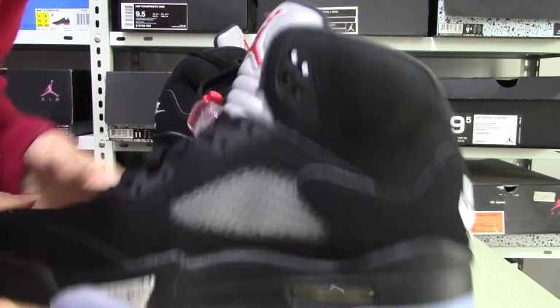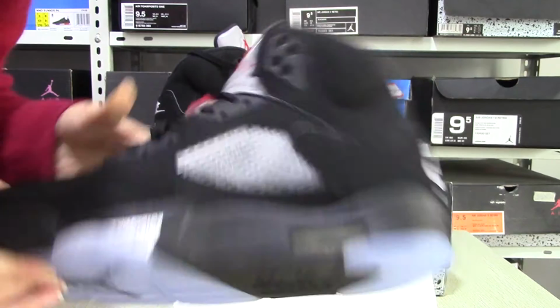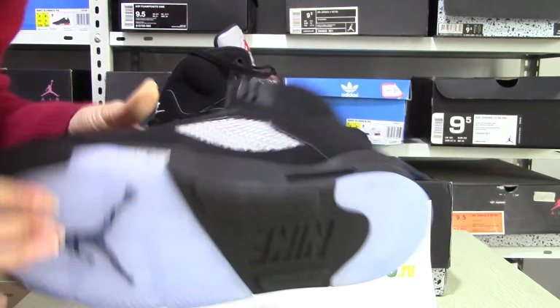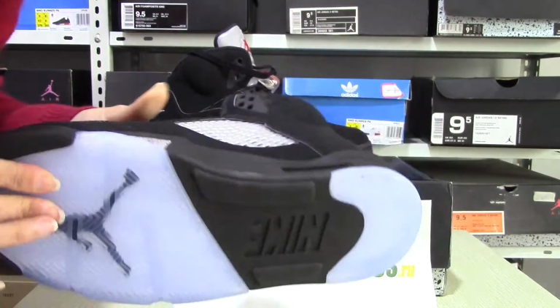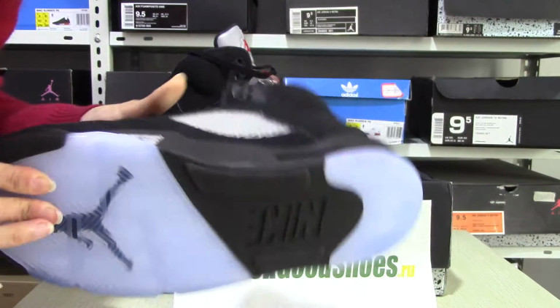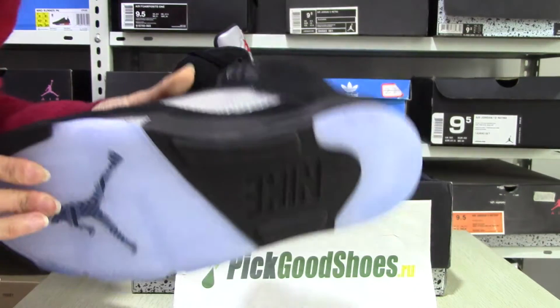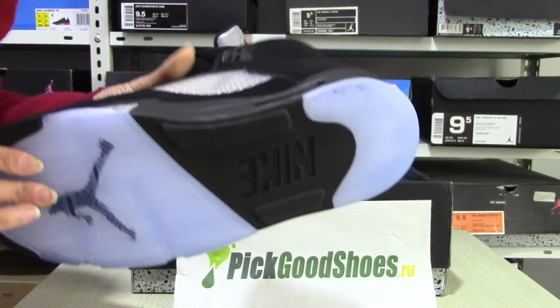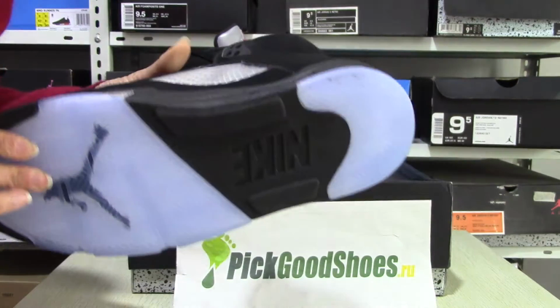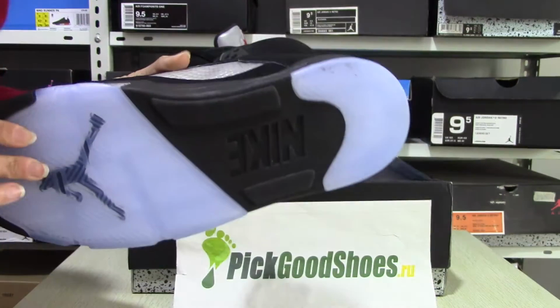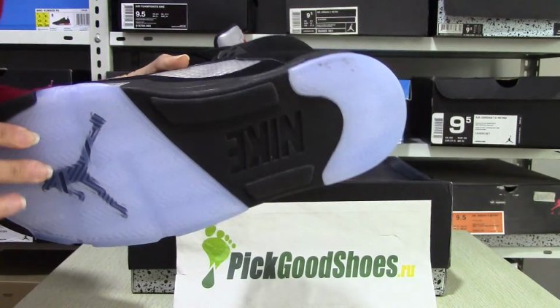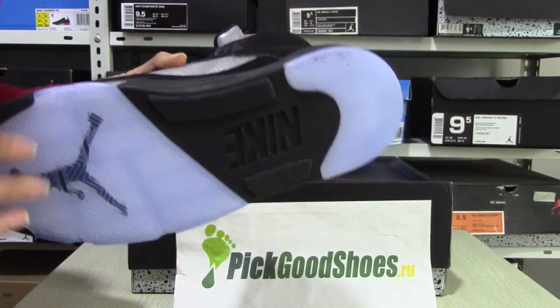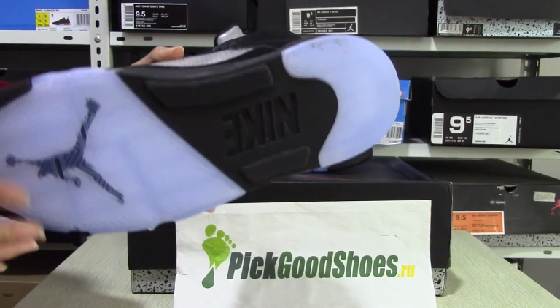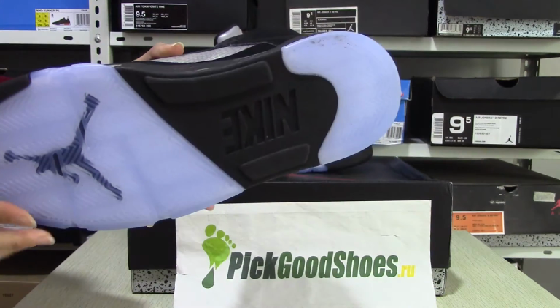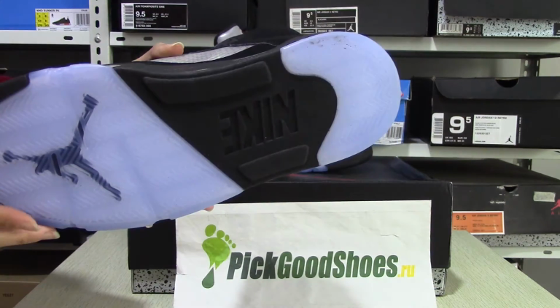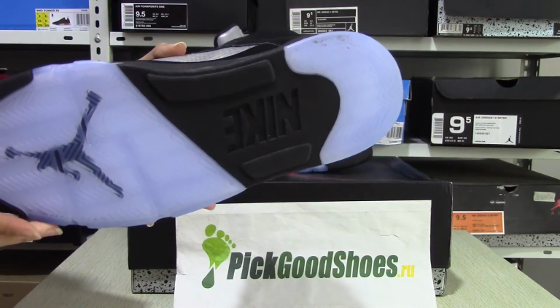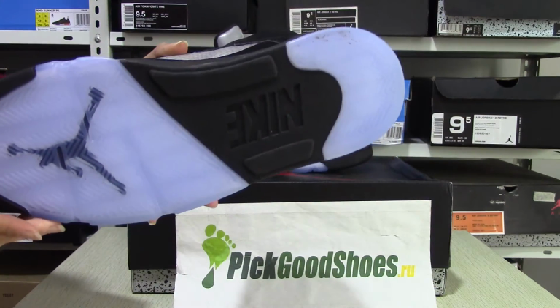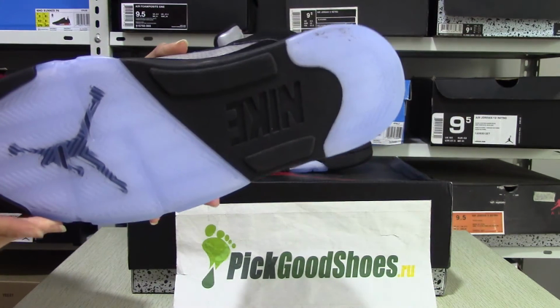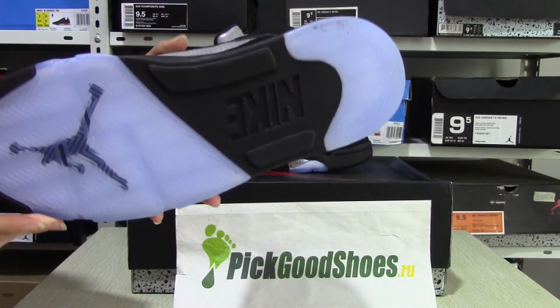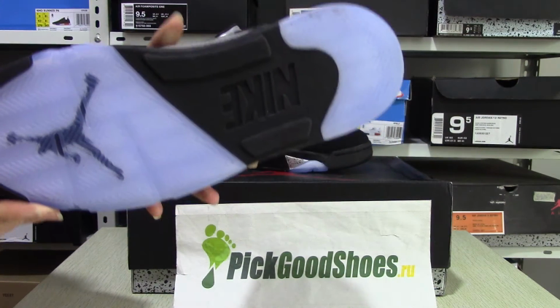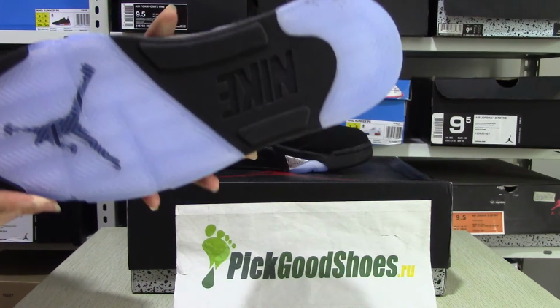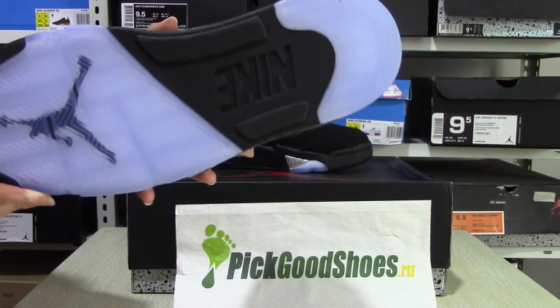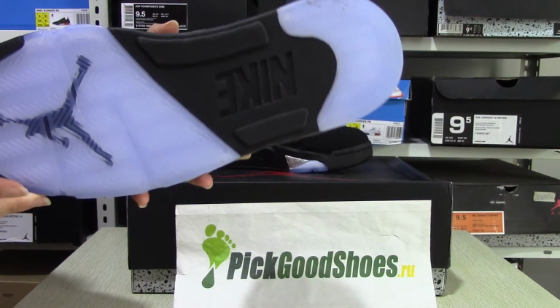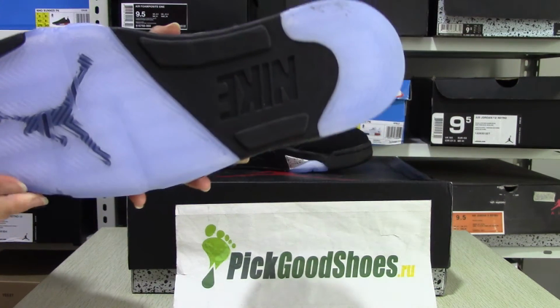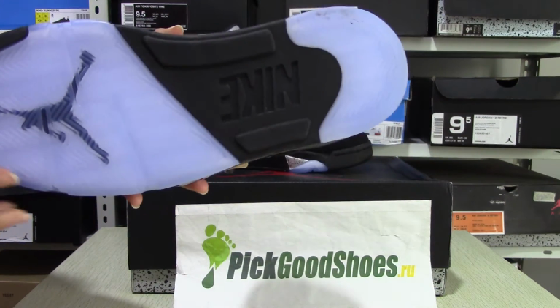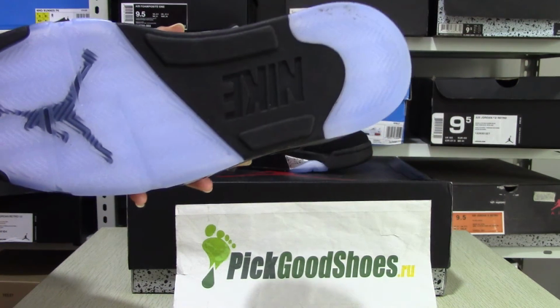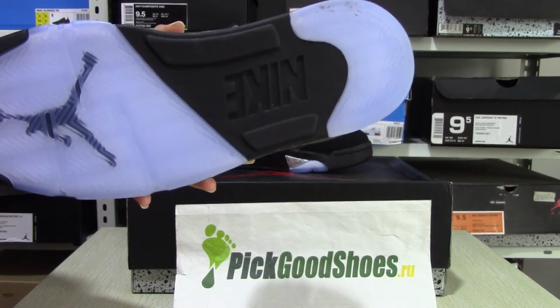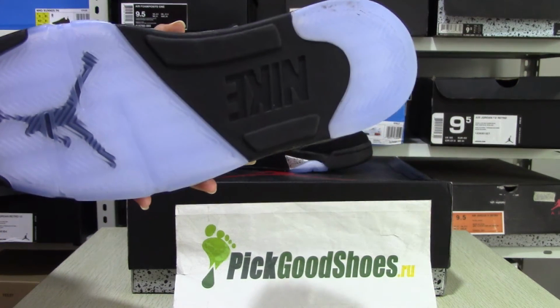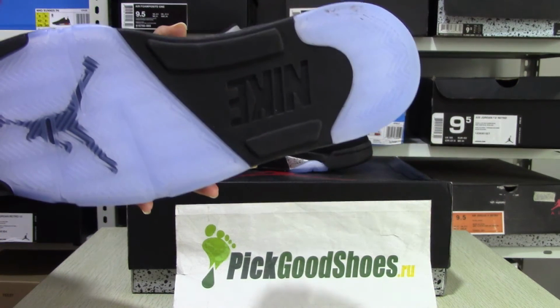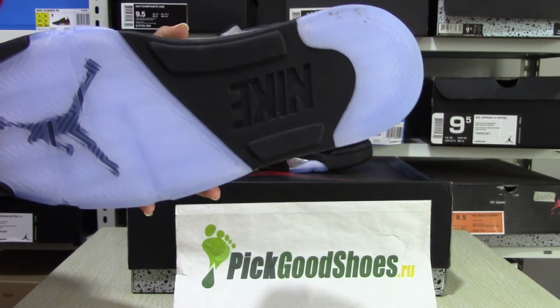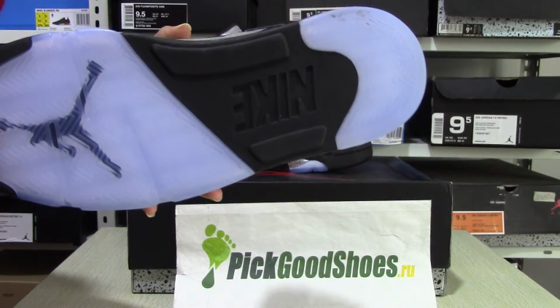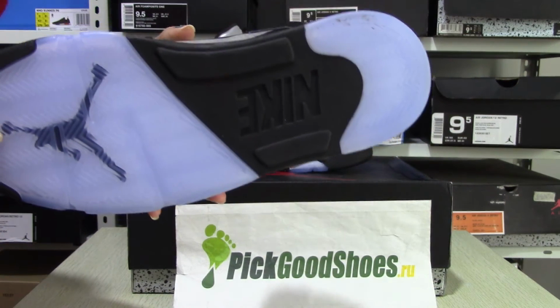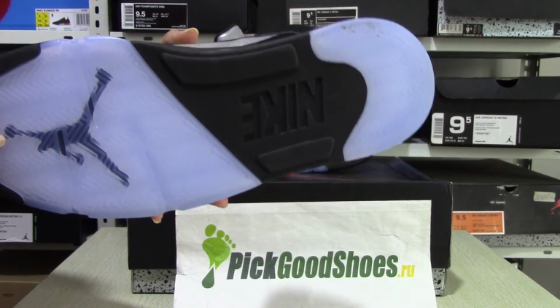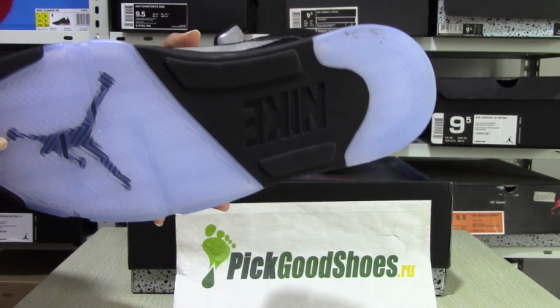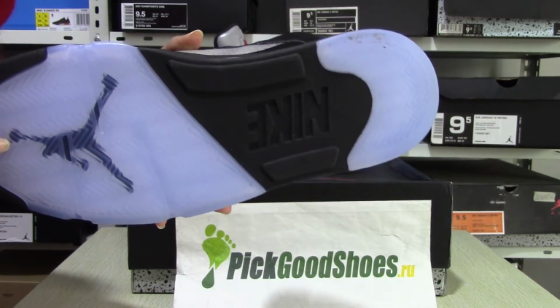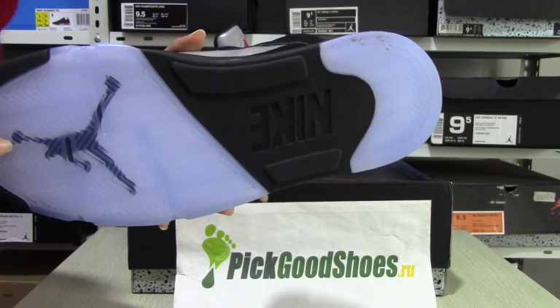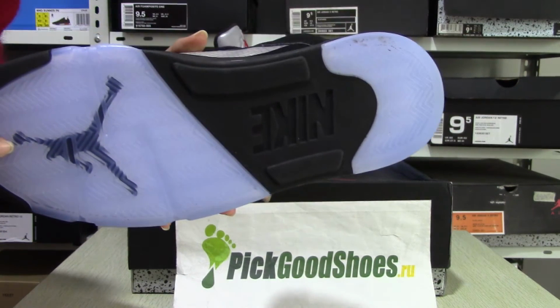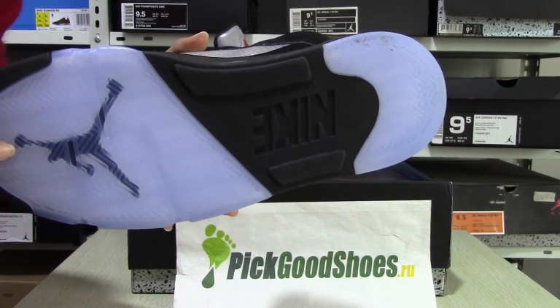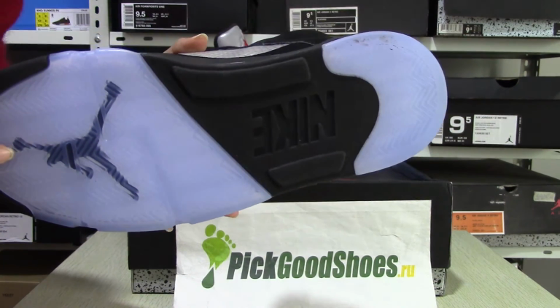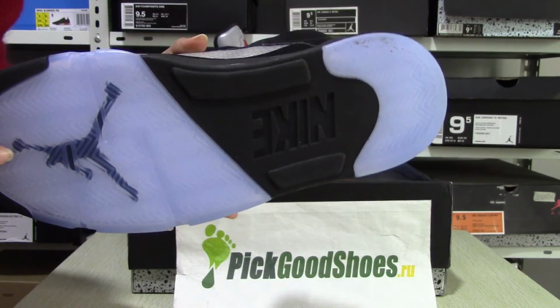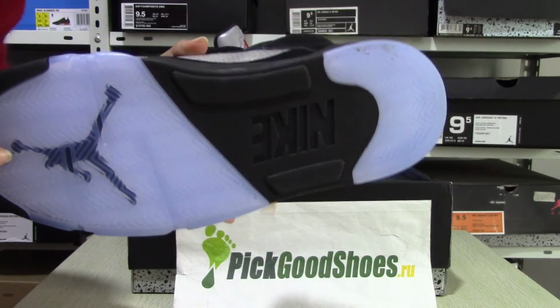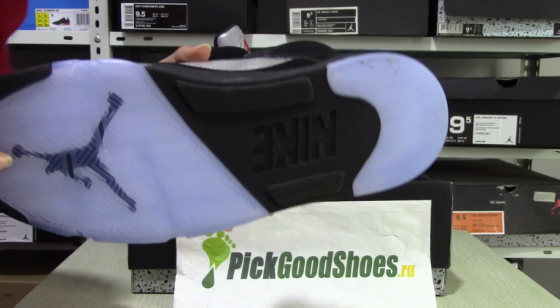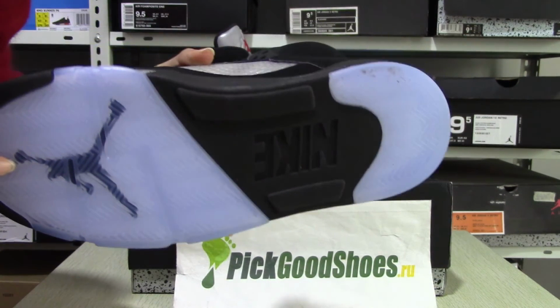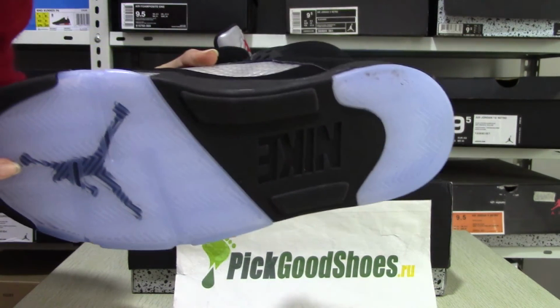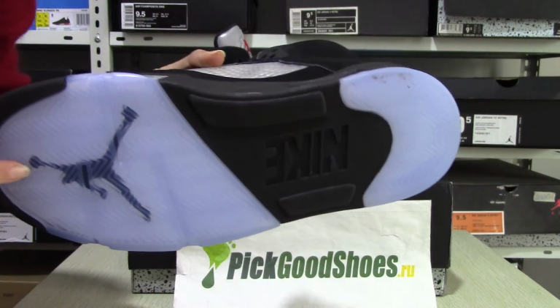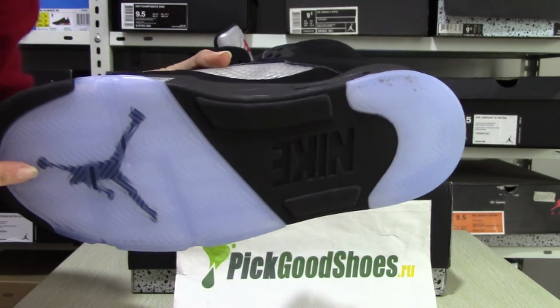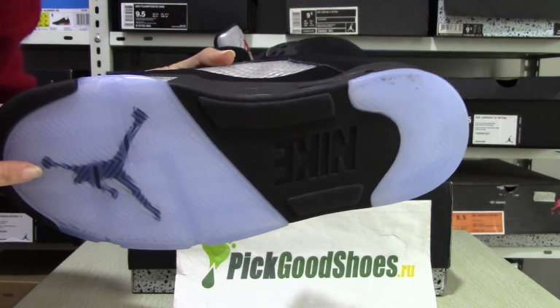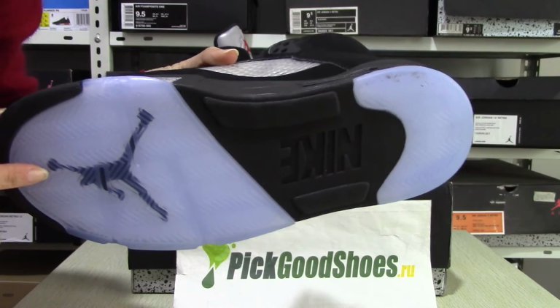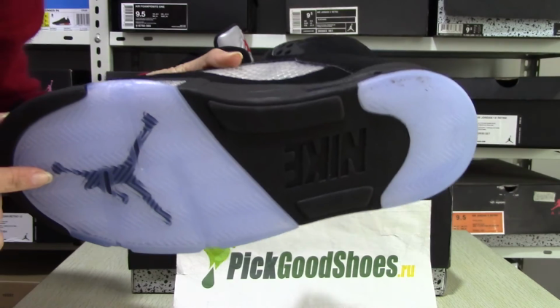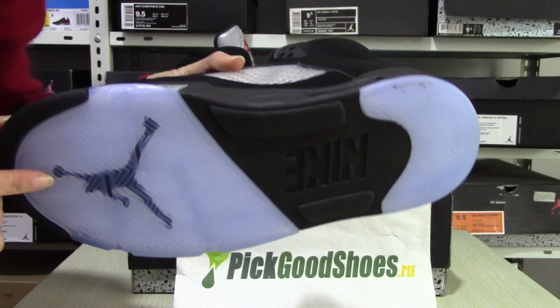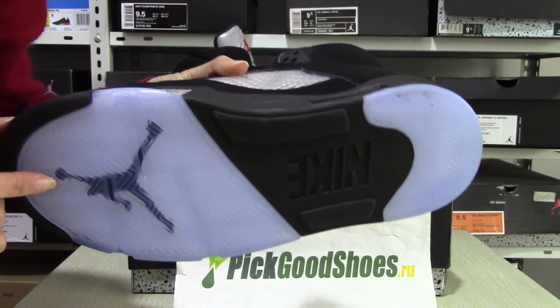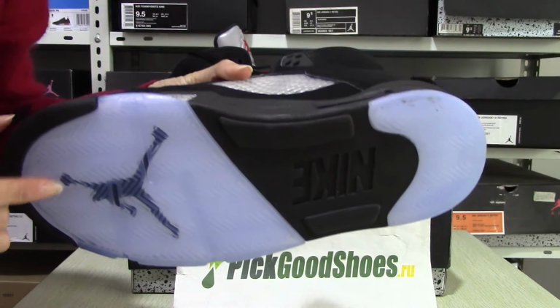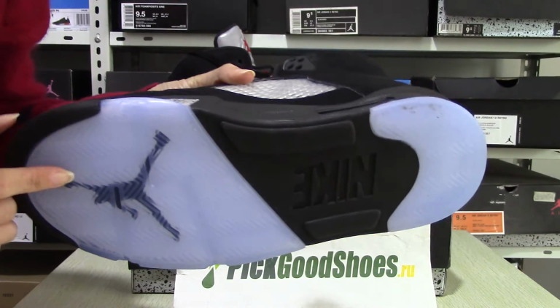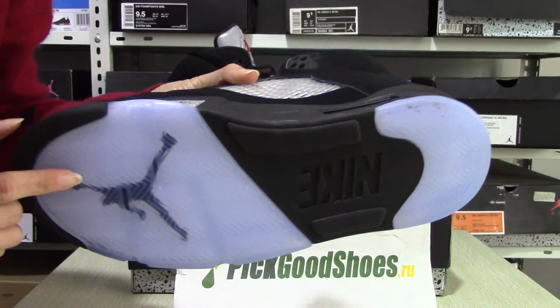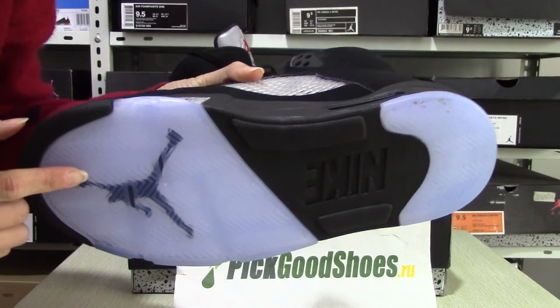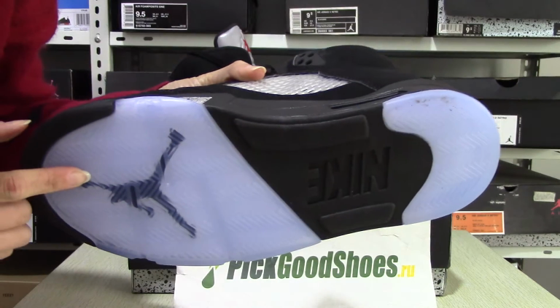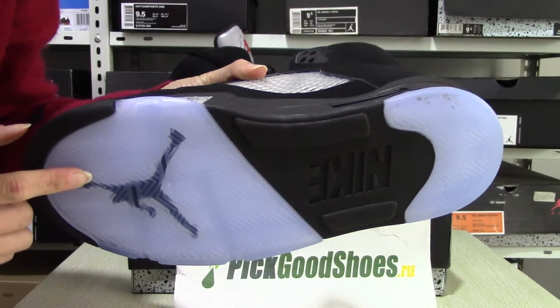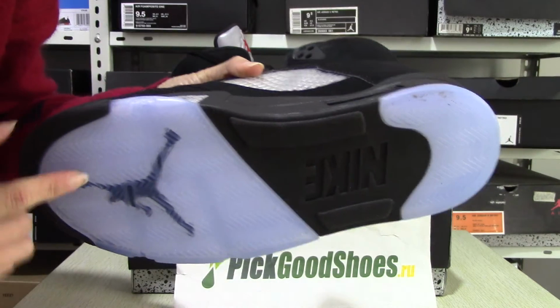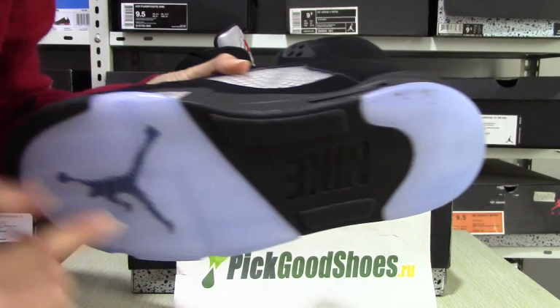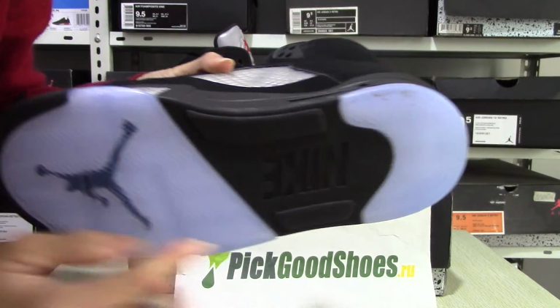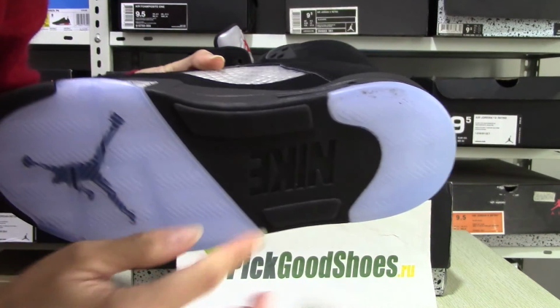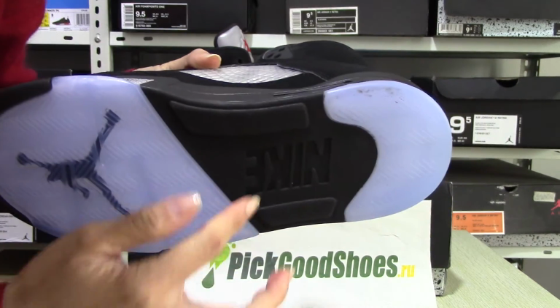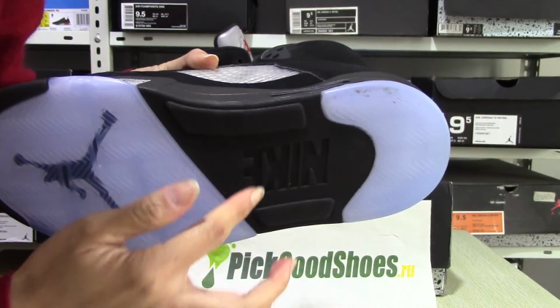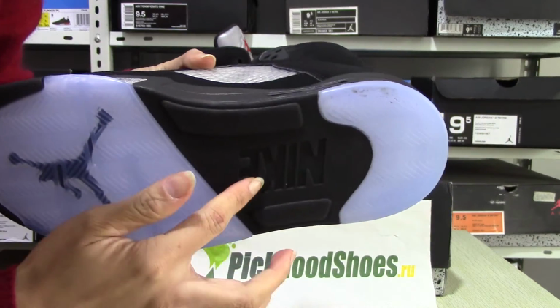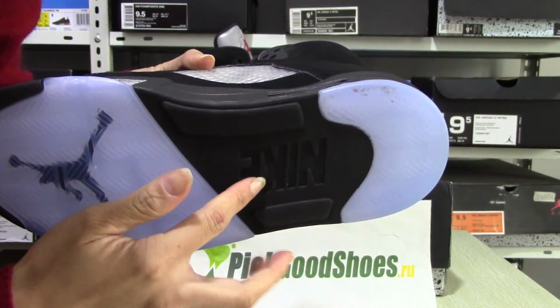Try the tongue. And you've got a Jordan logo and Nike tab.